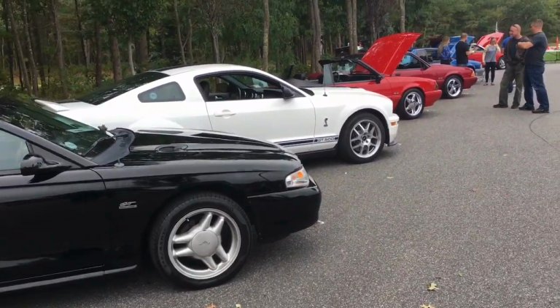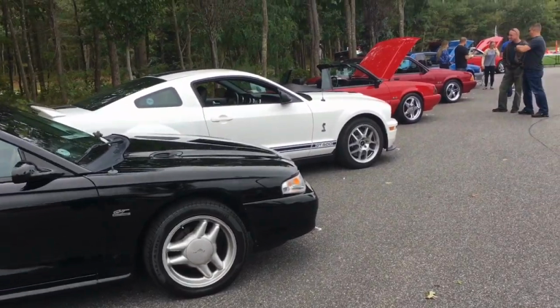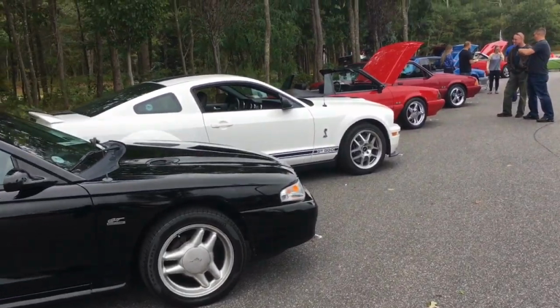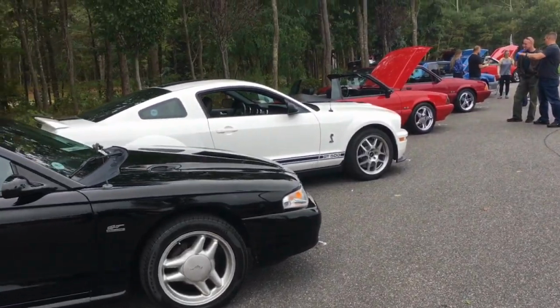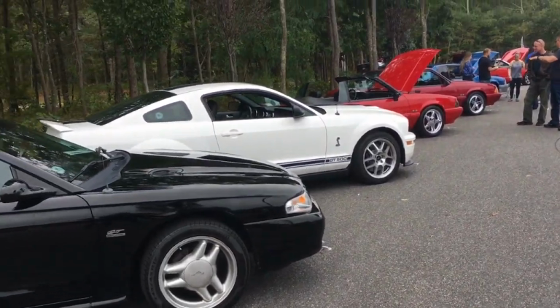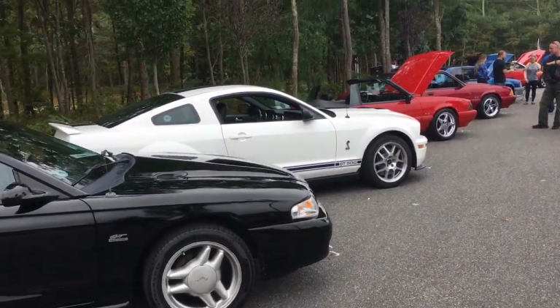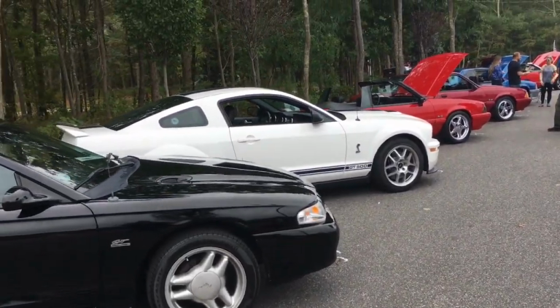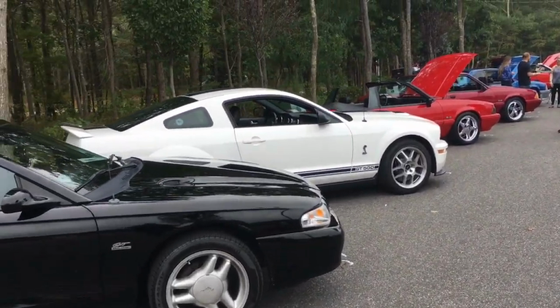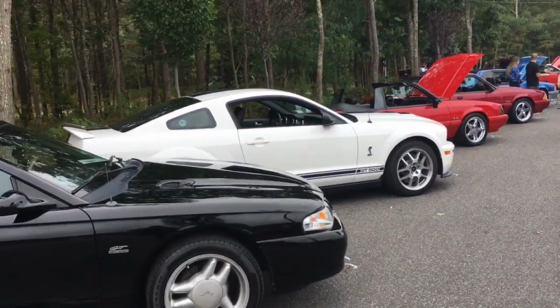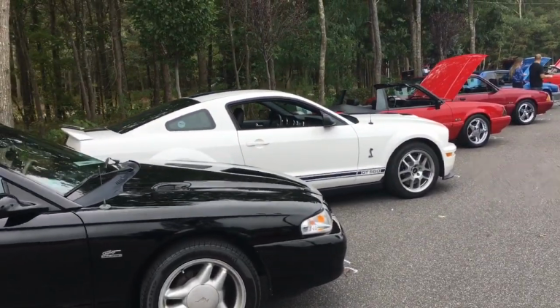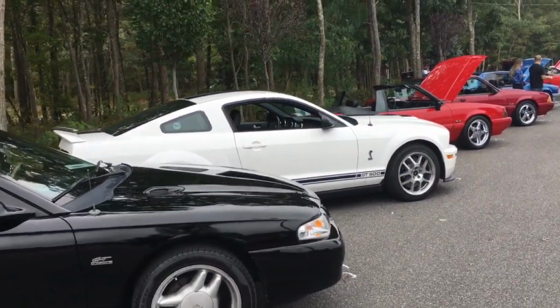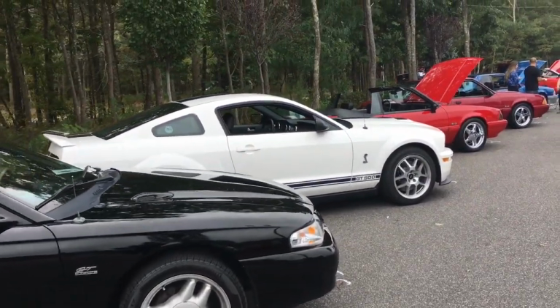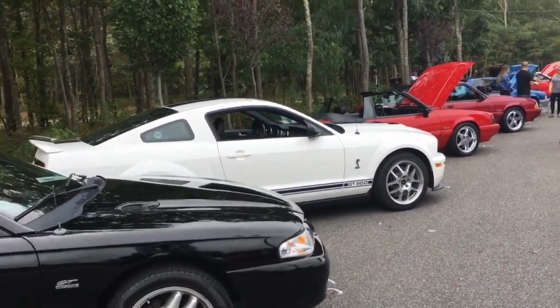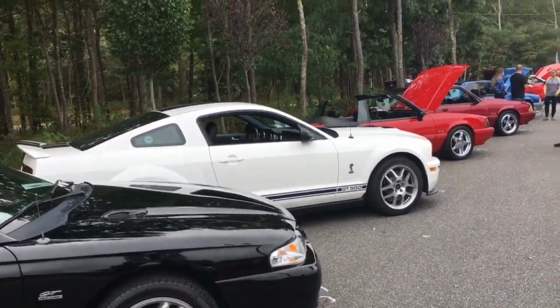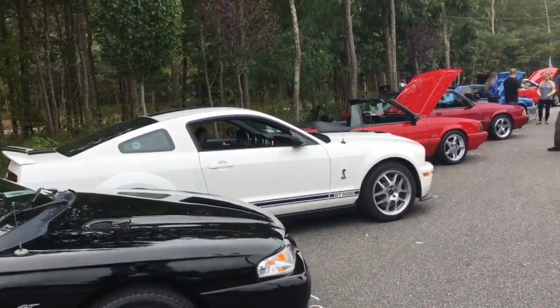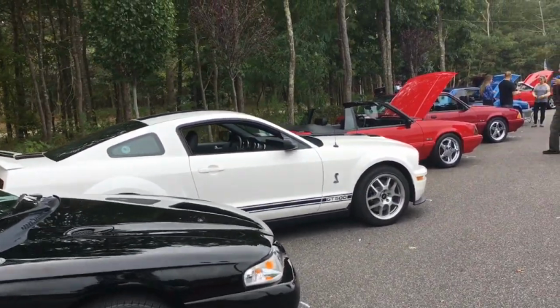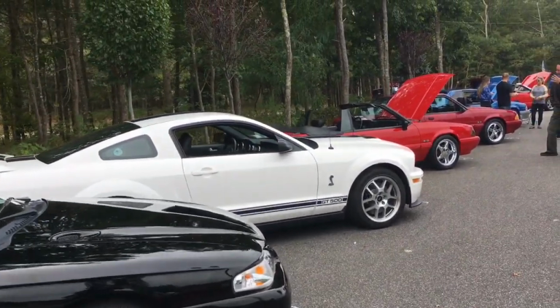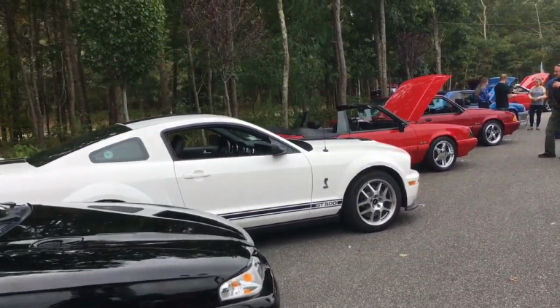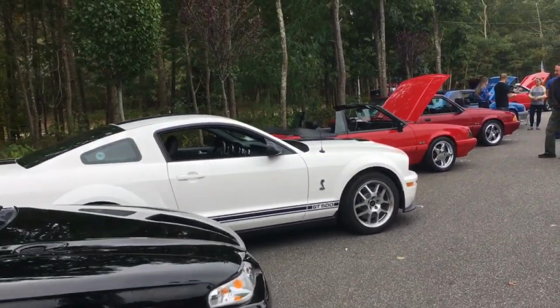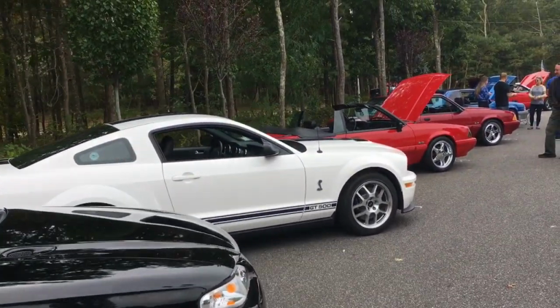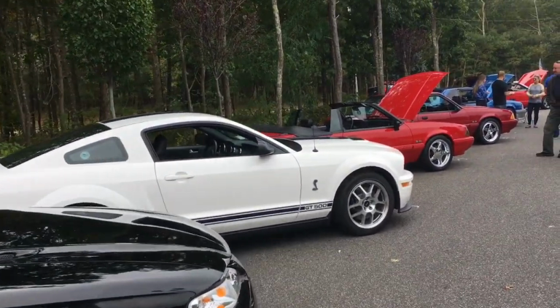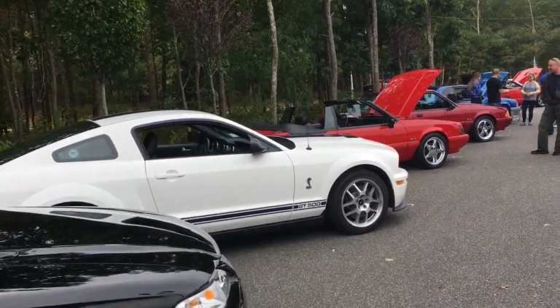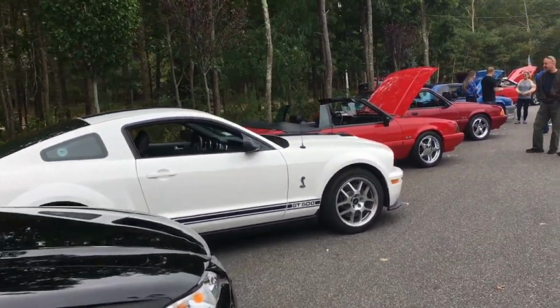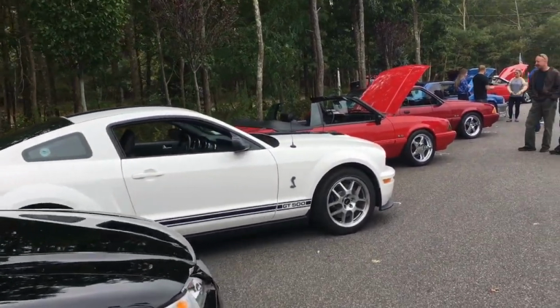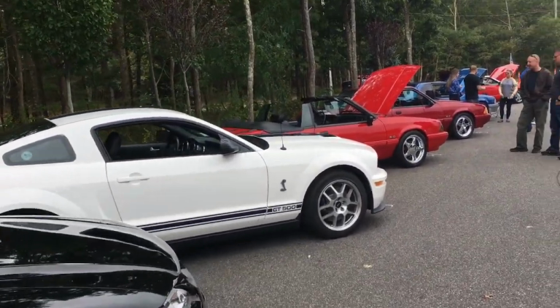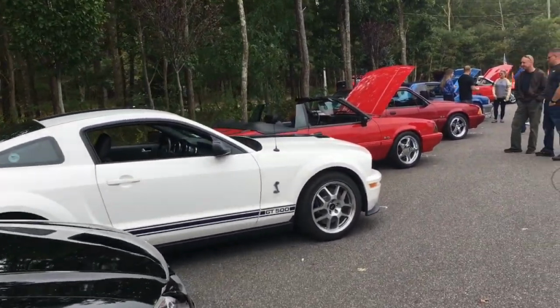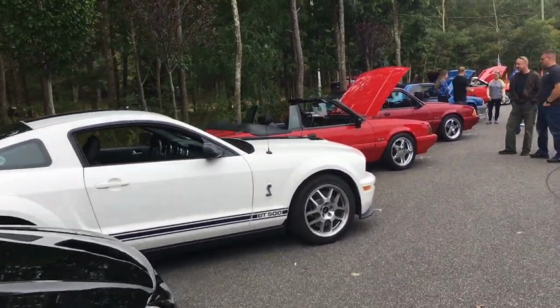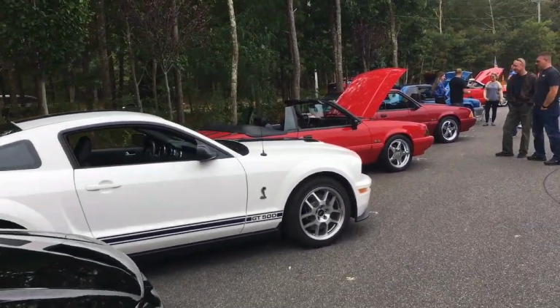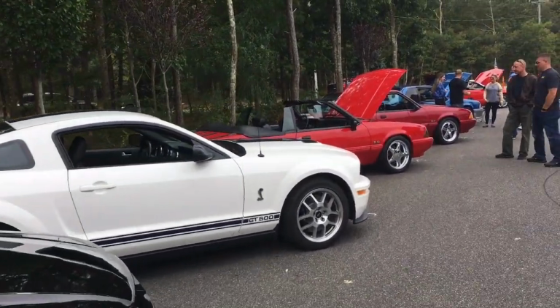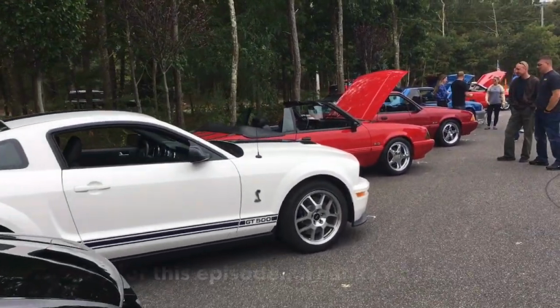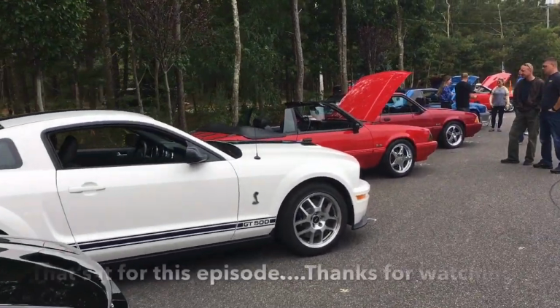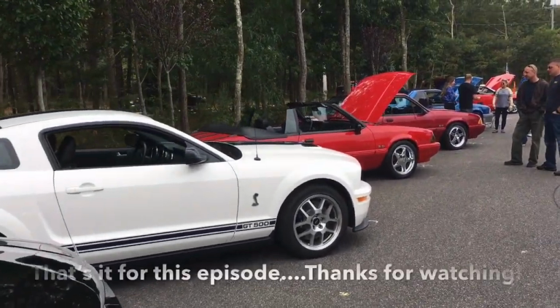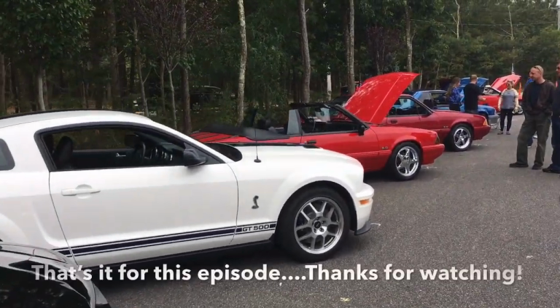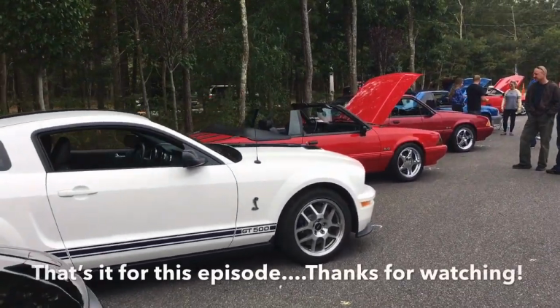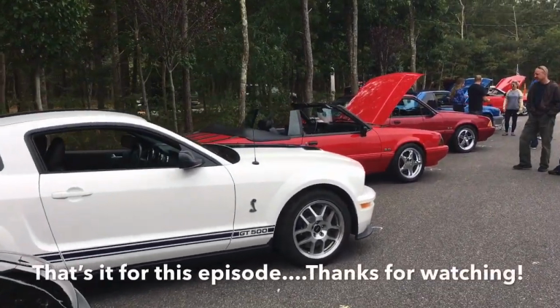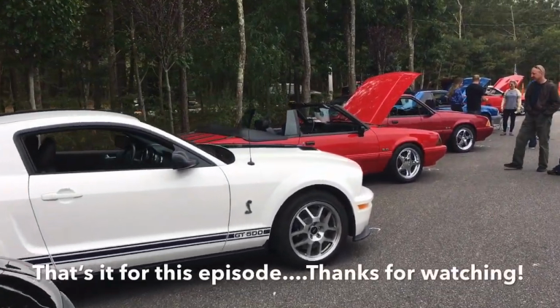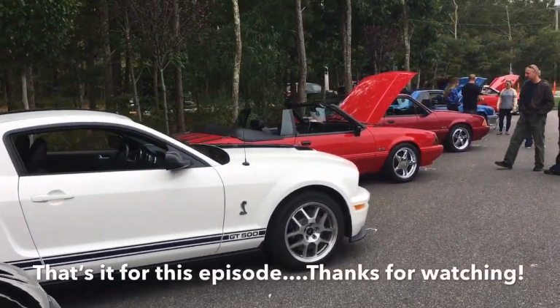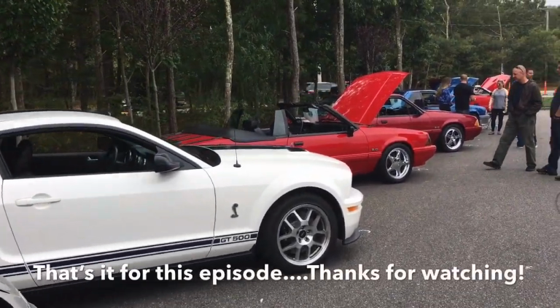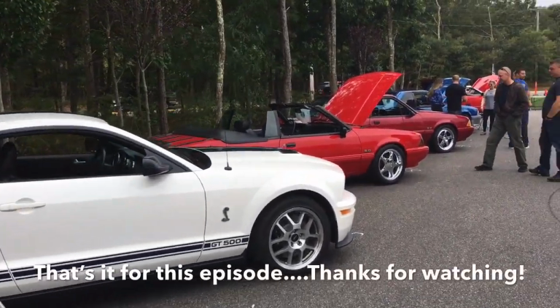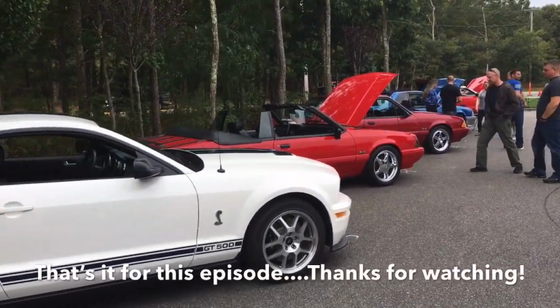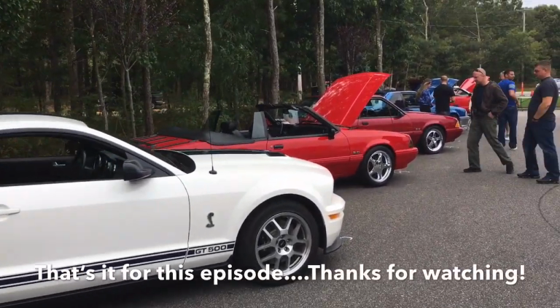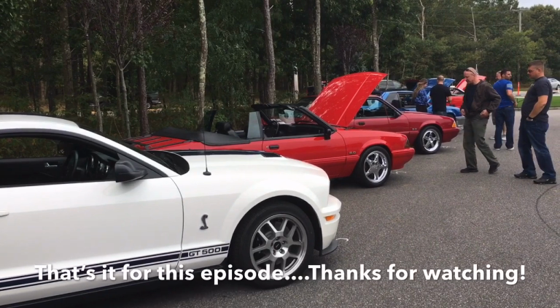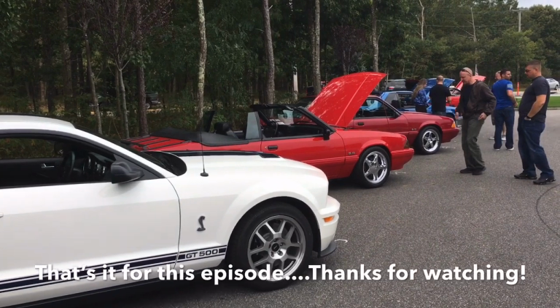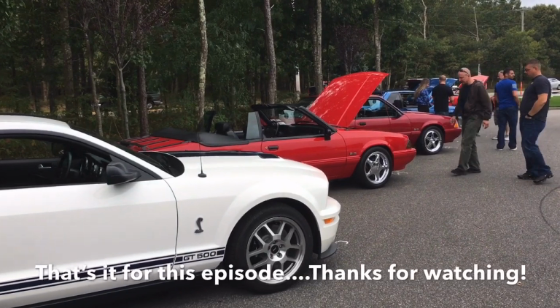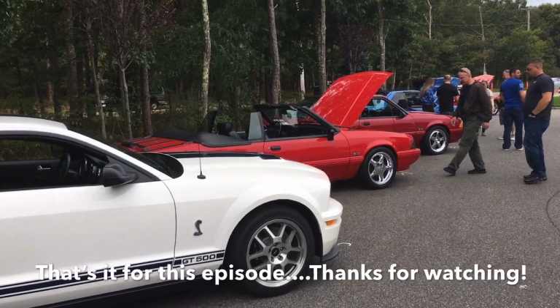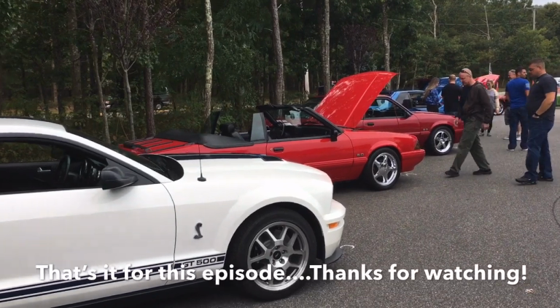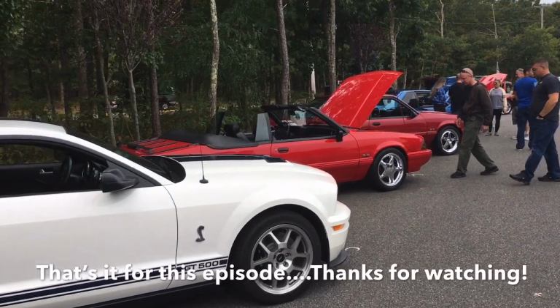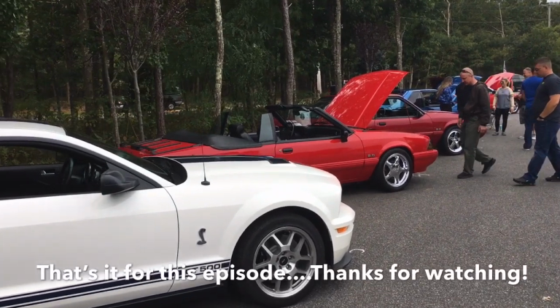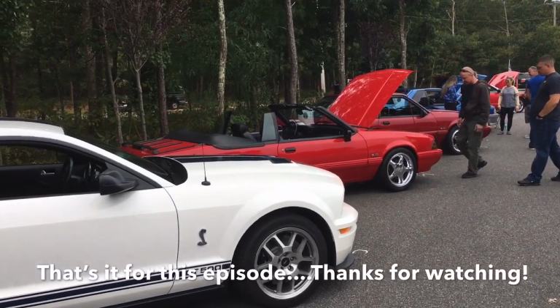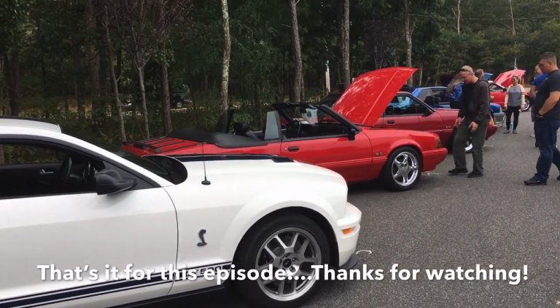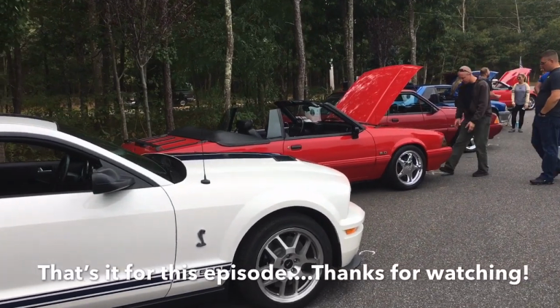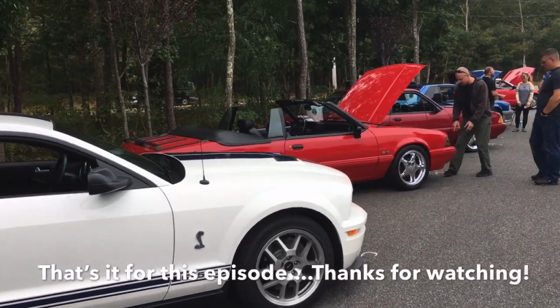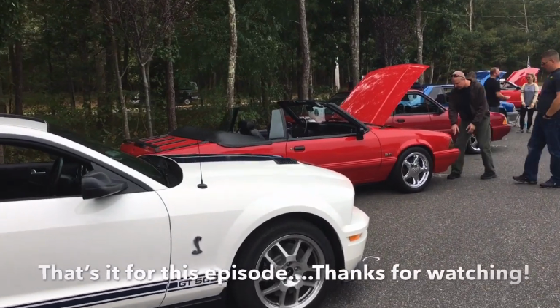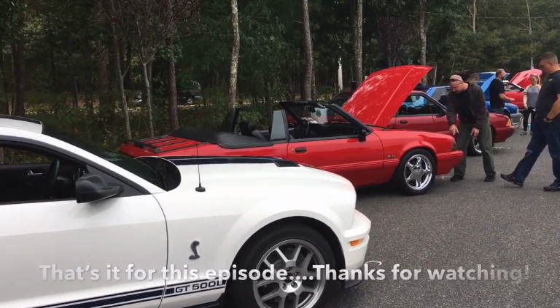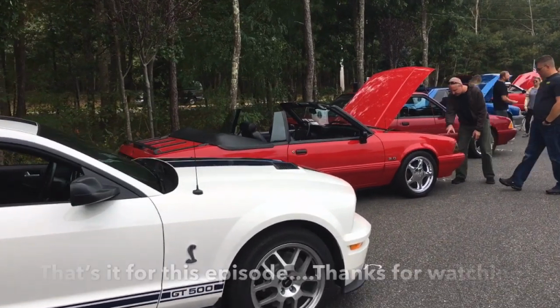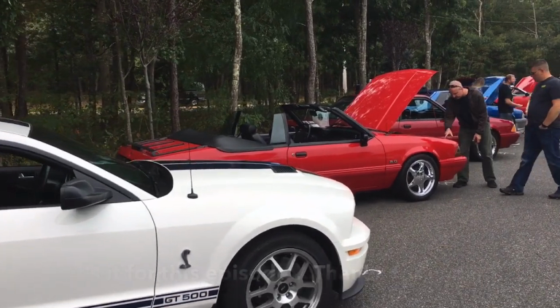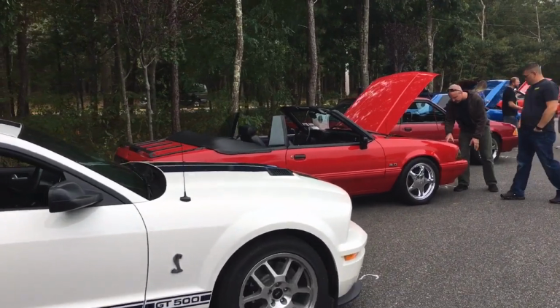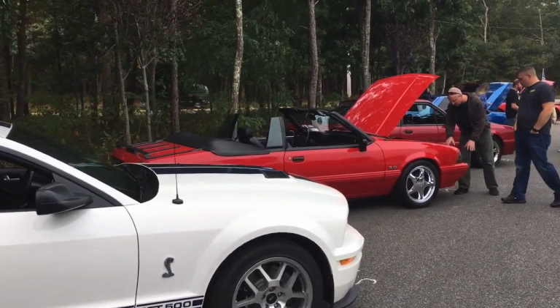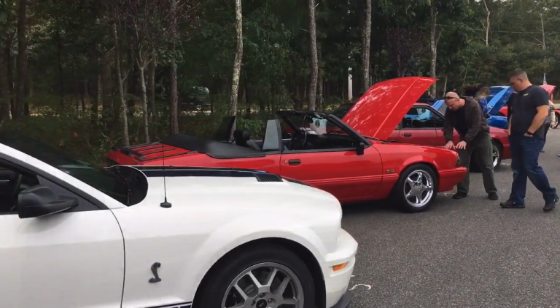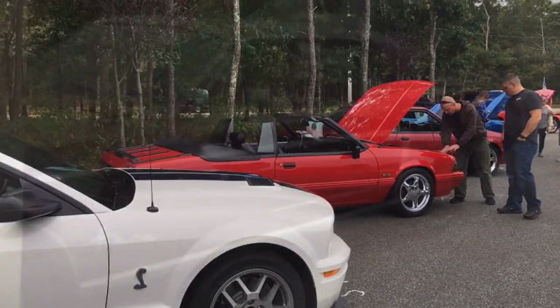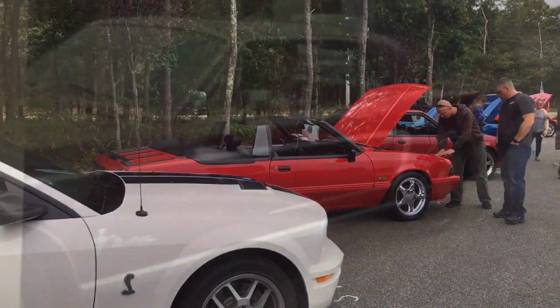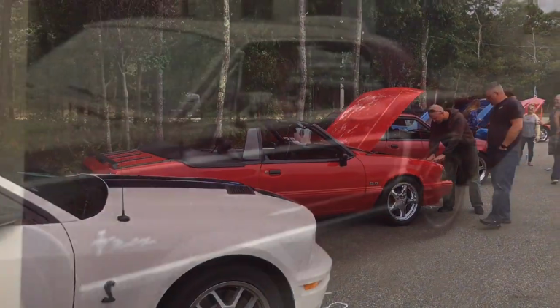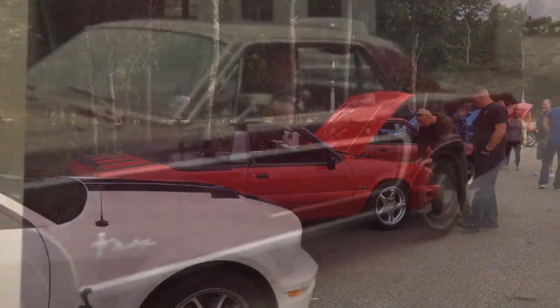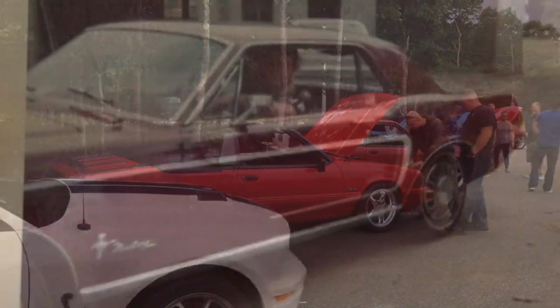Beautiful truck. What a great venue for a car show. That's it for this episode, and as always, thanks for watching.